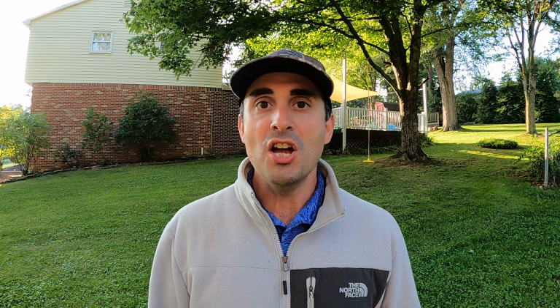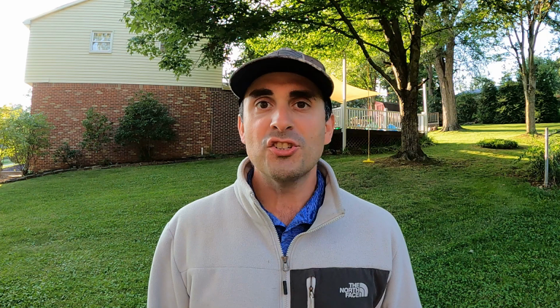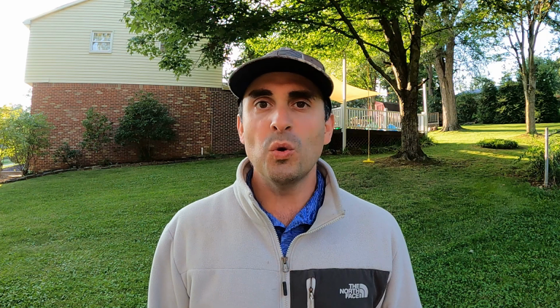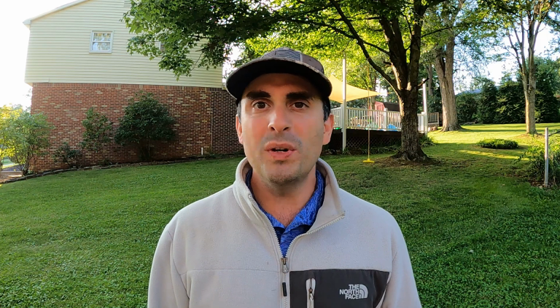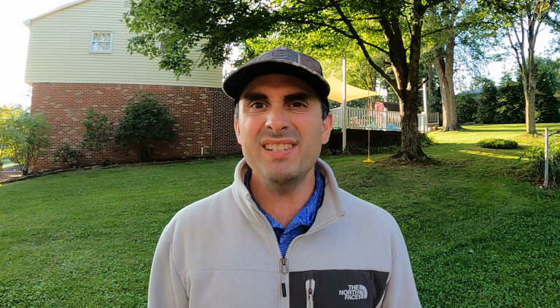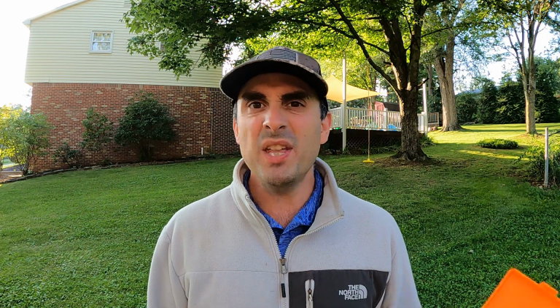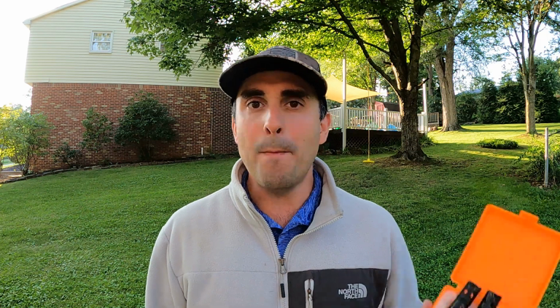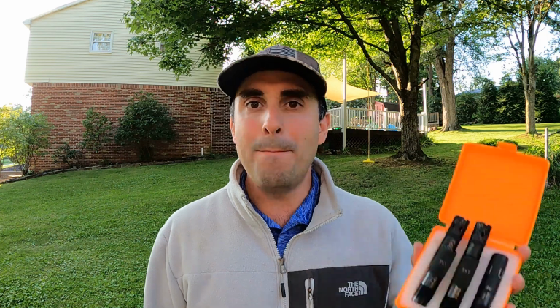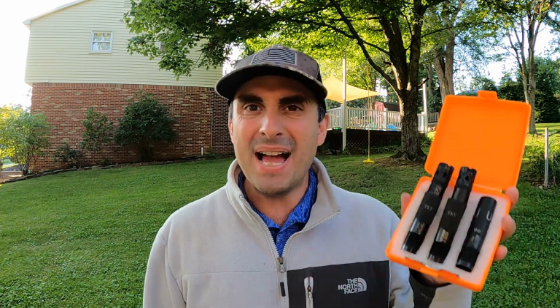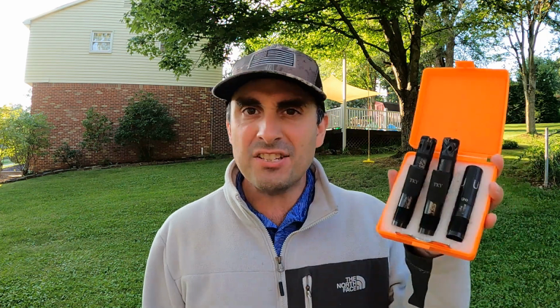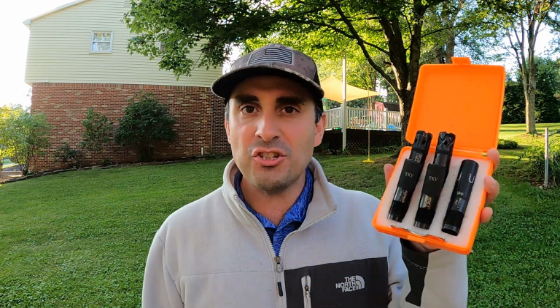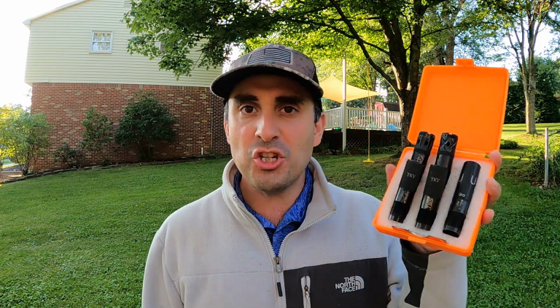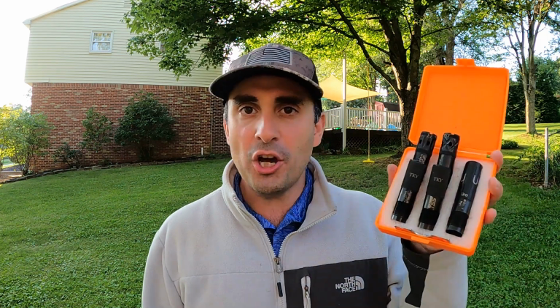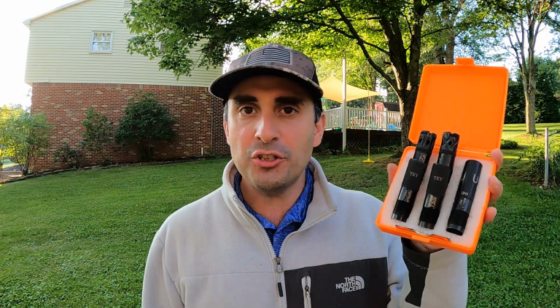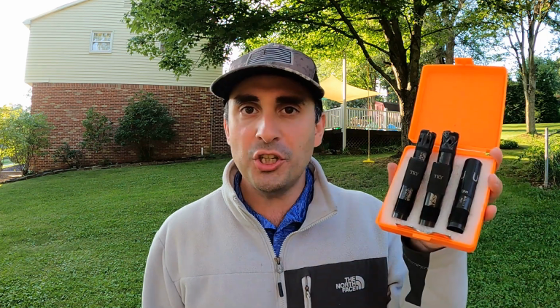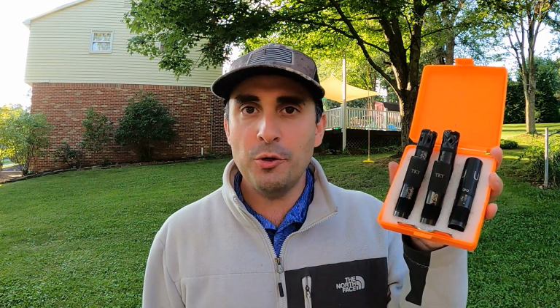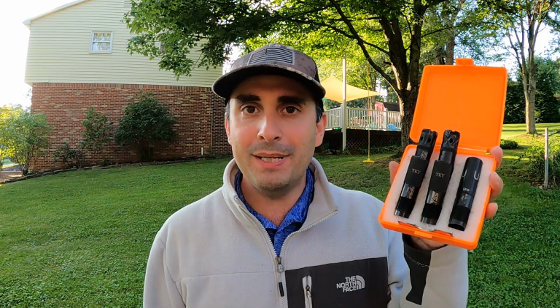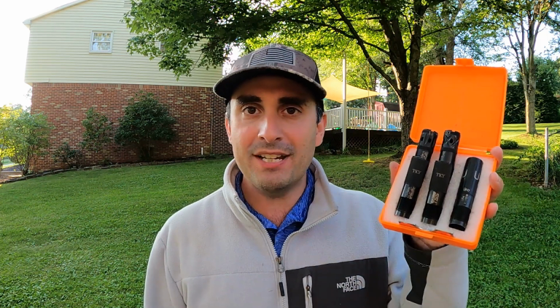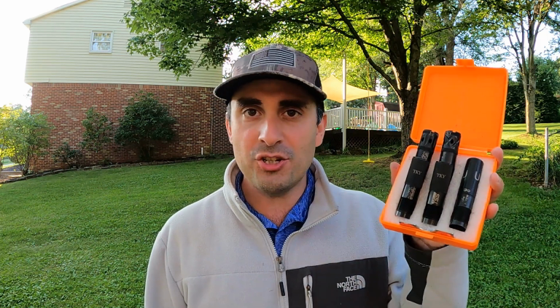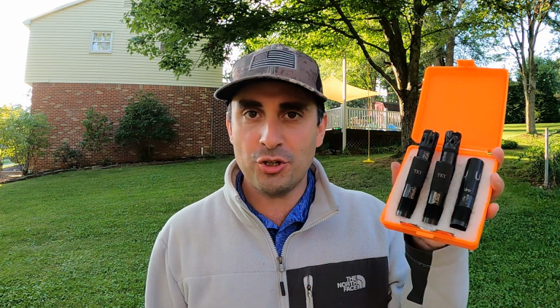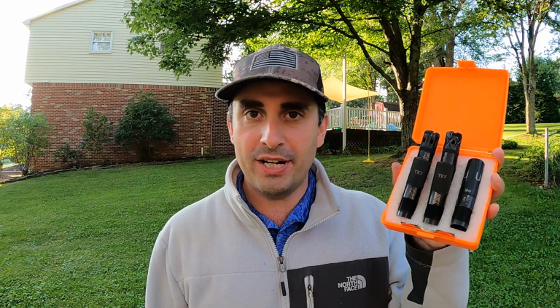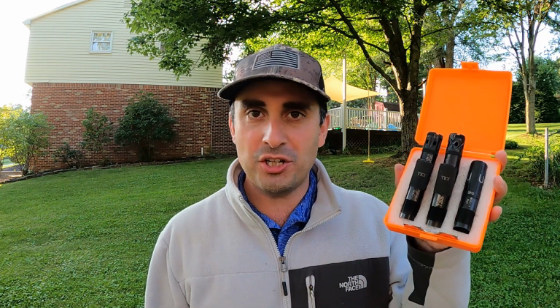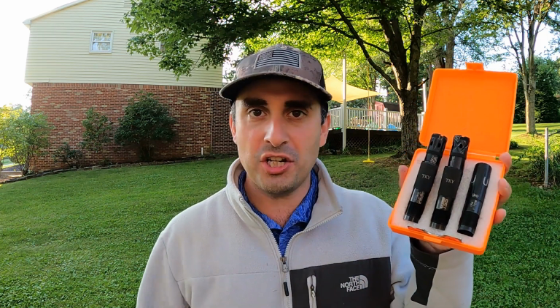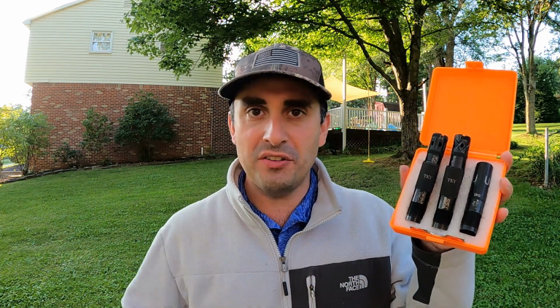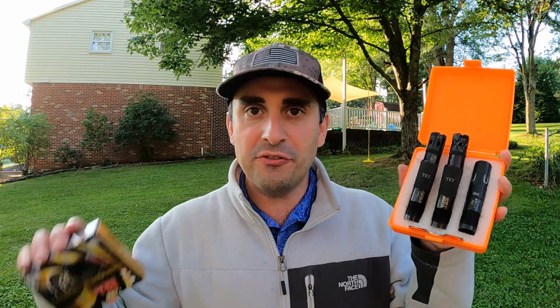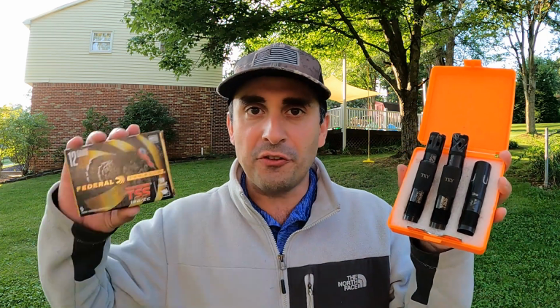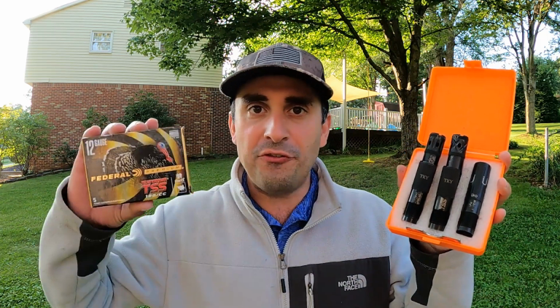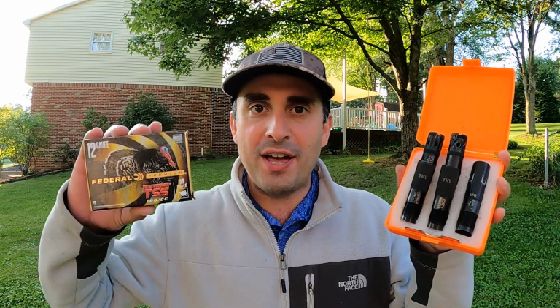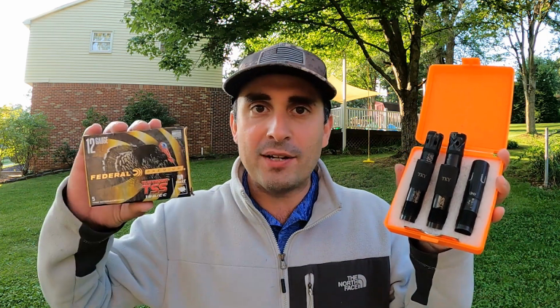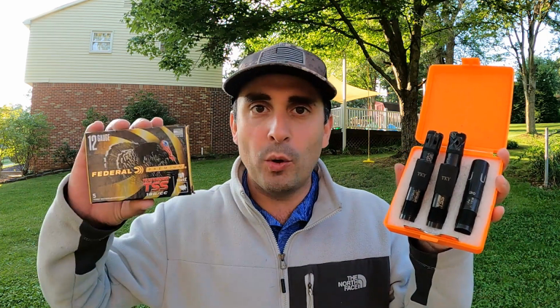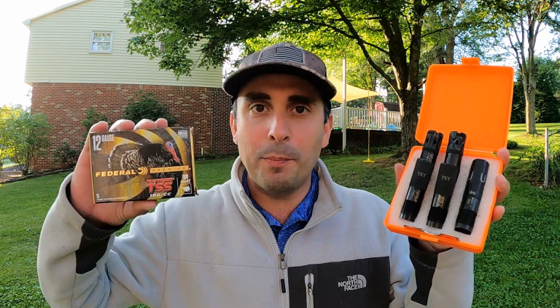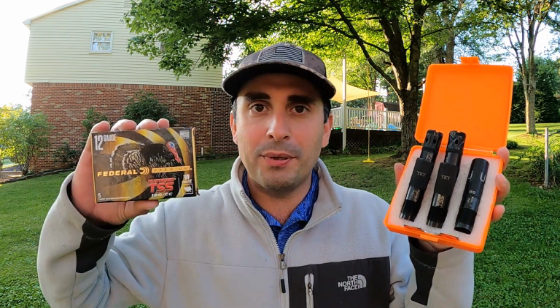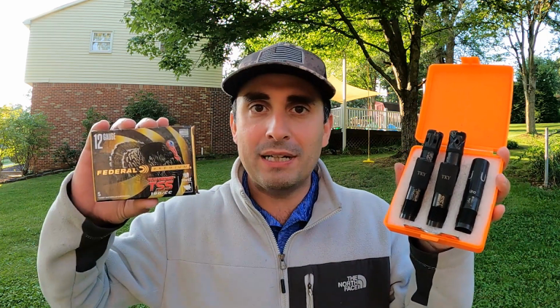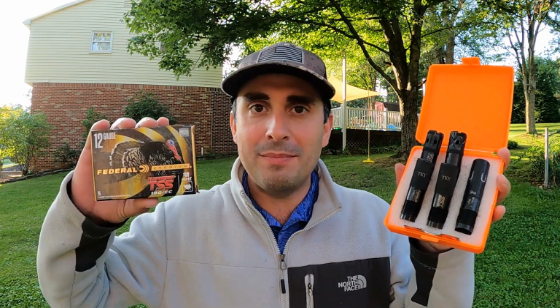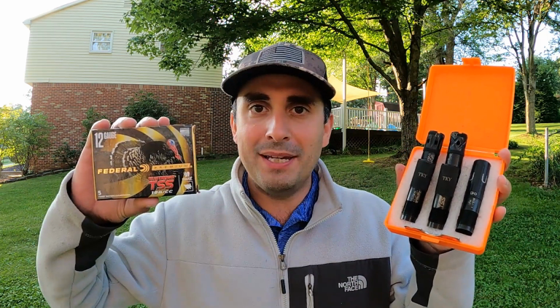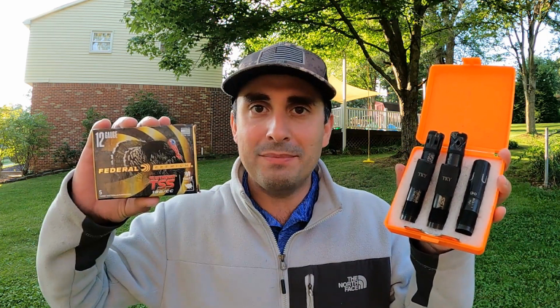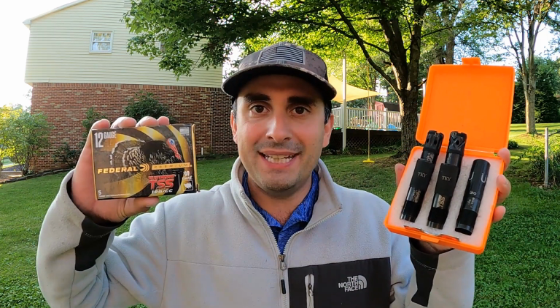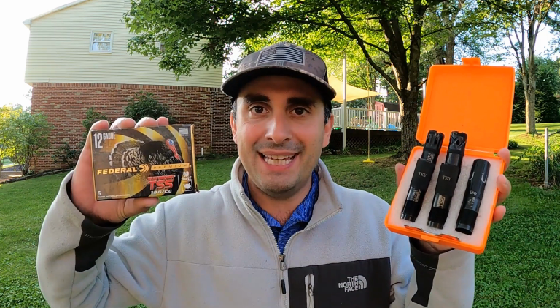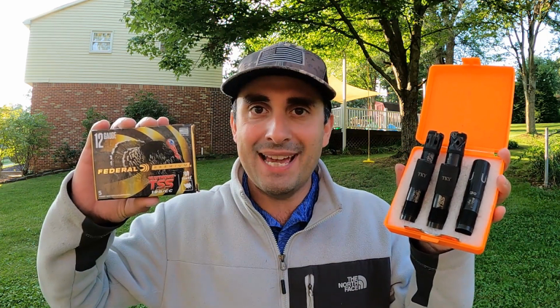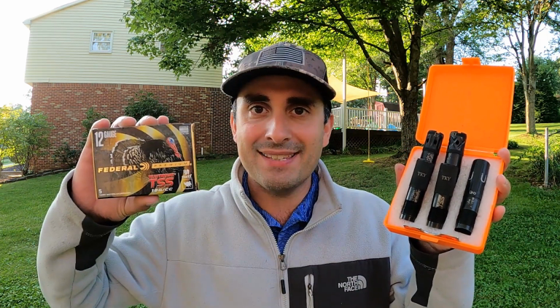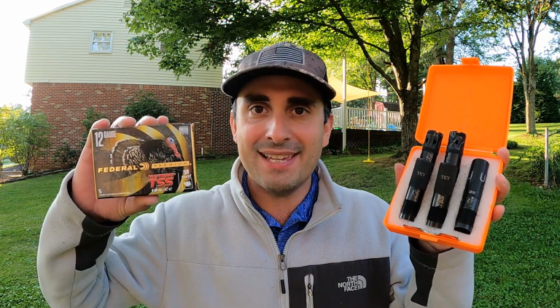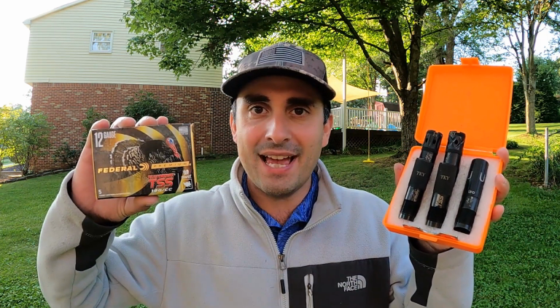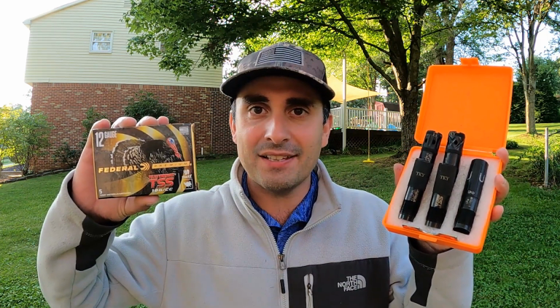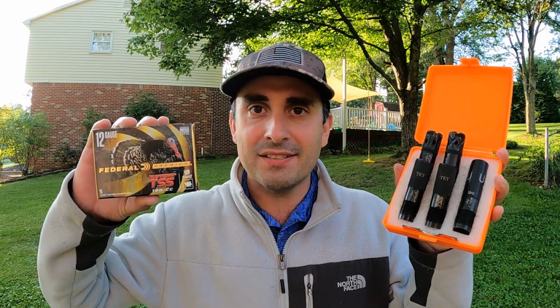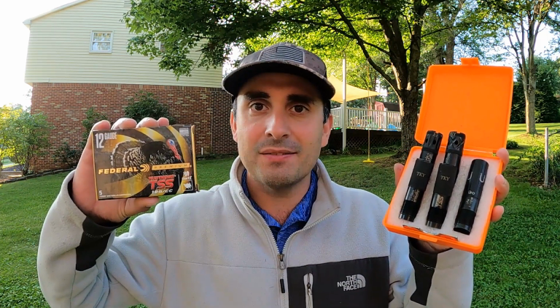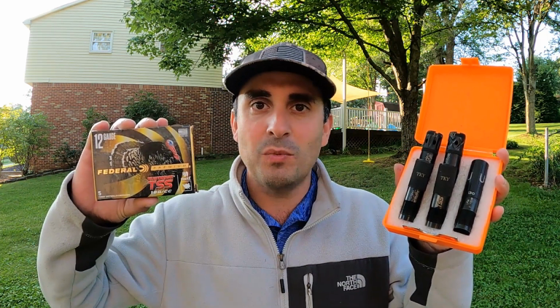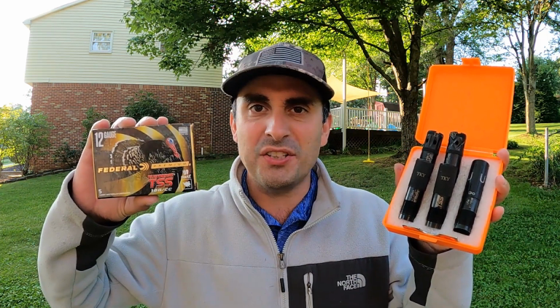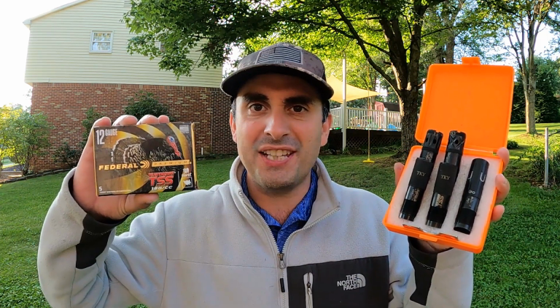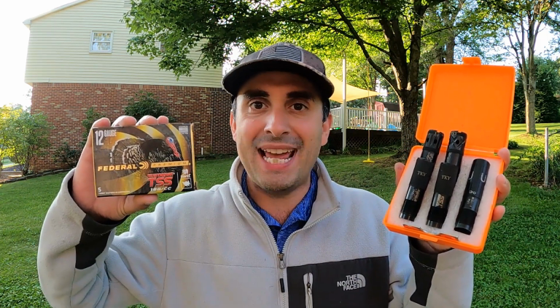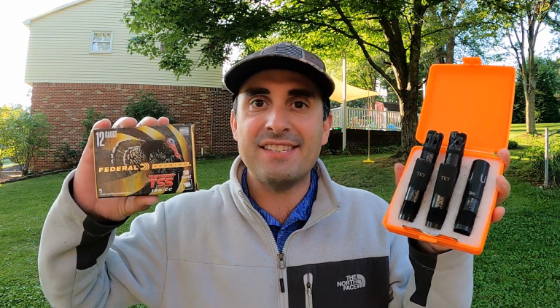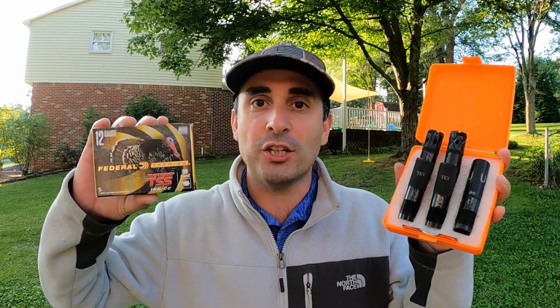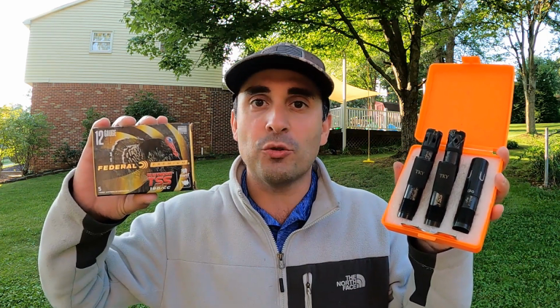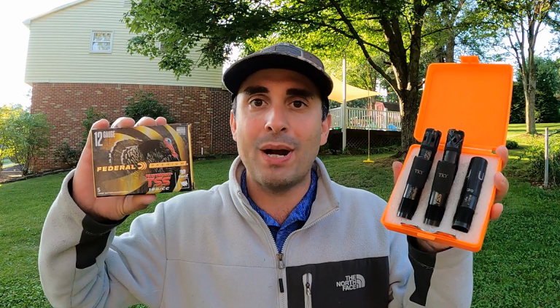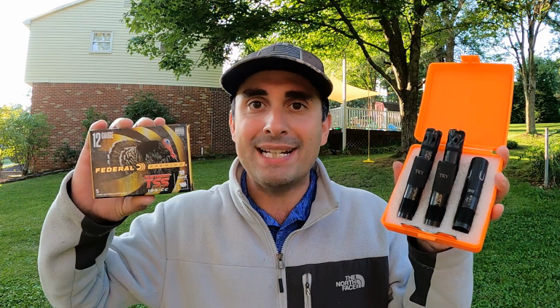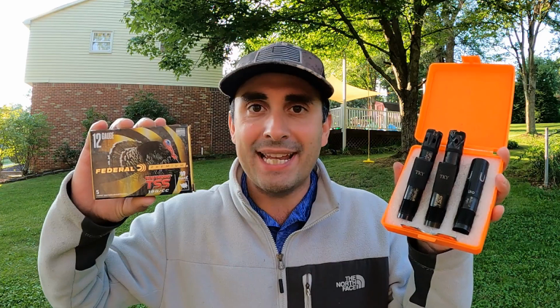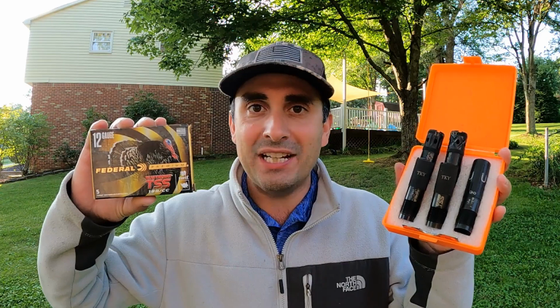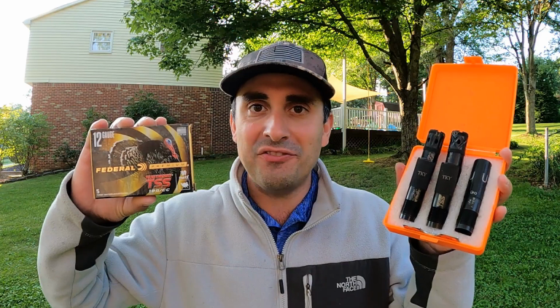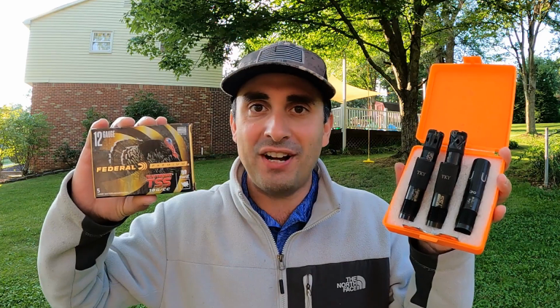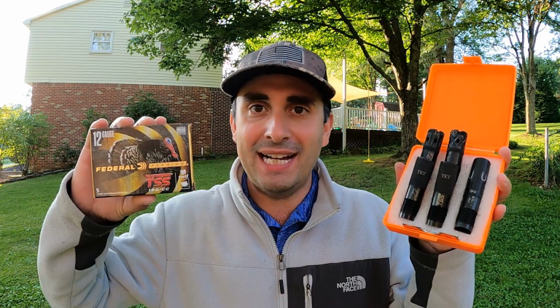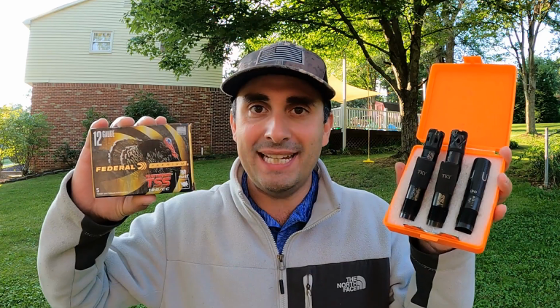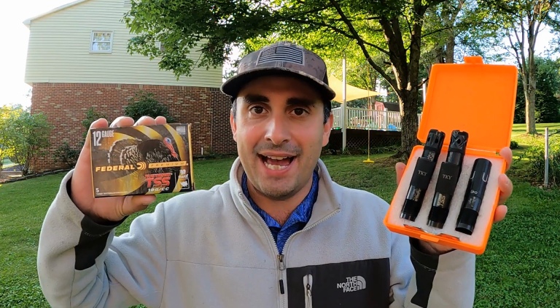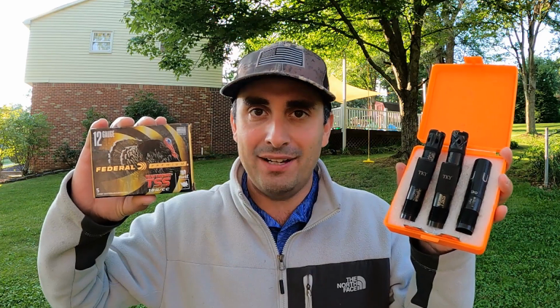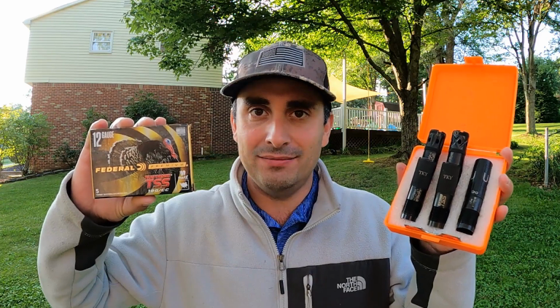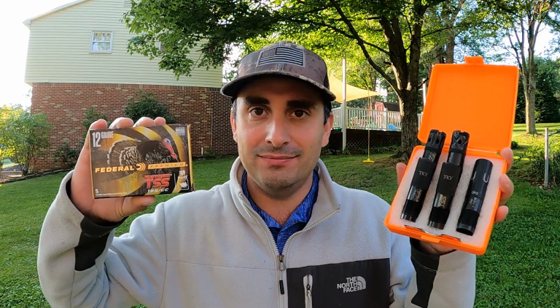So what is the best choke tube constriction for Federal Premium TSS? Well, today's a great day to find out.